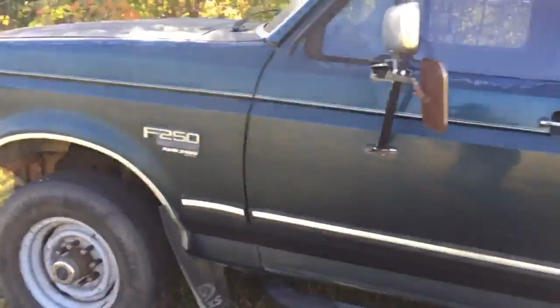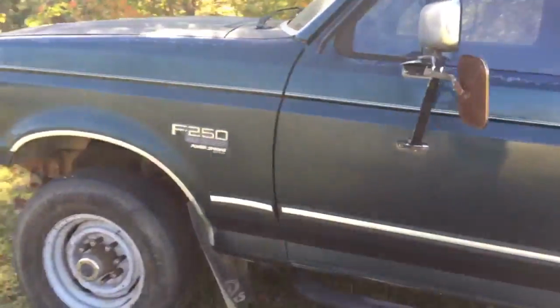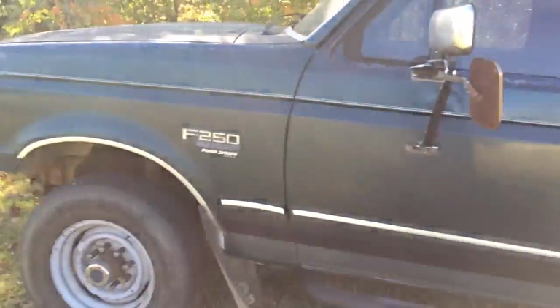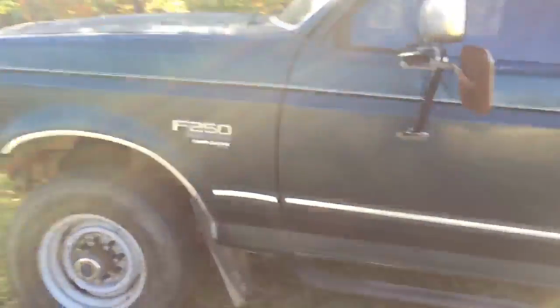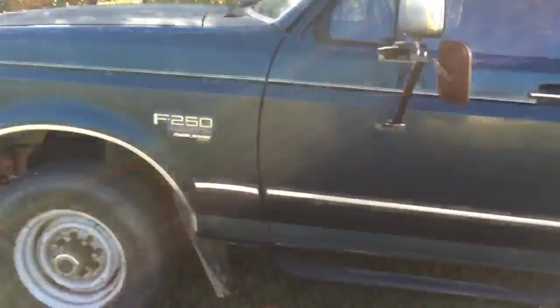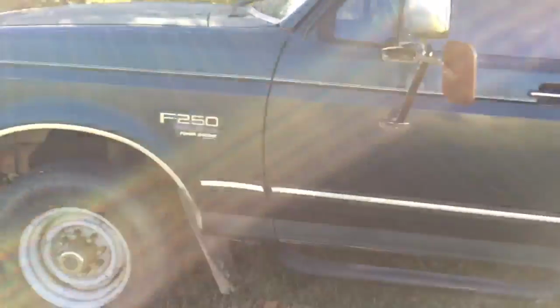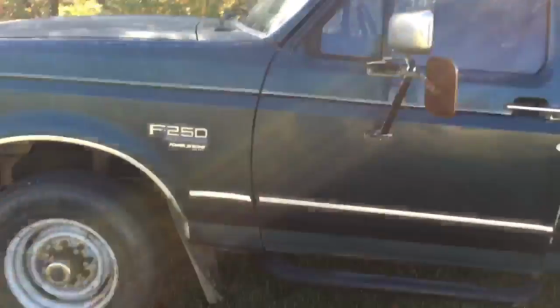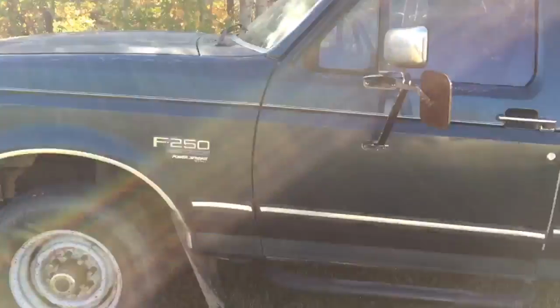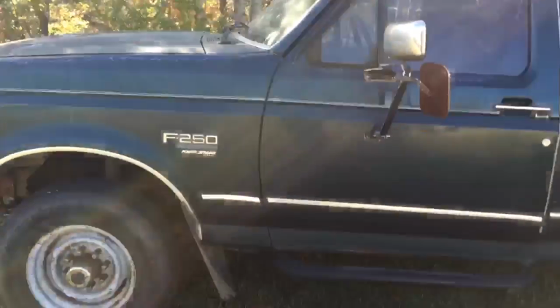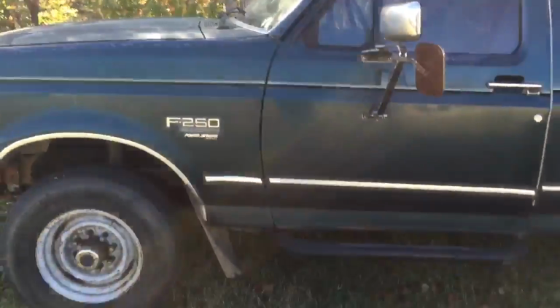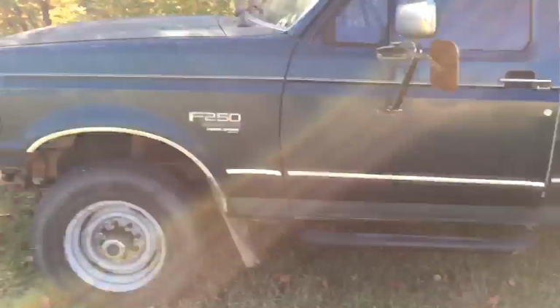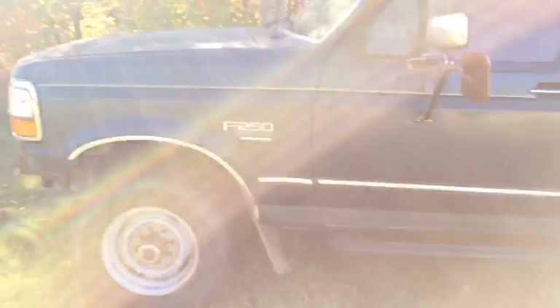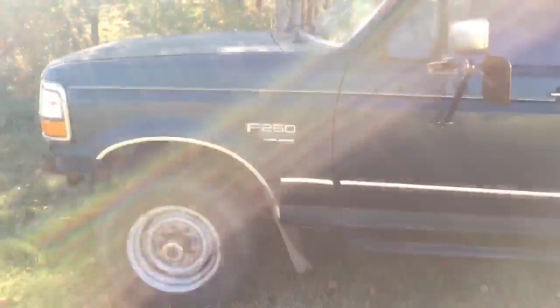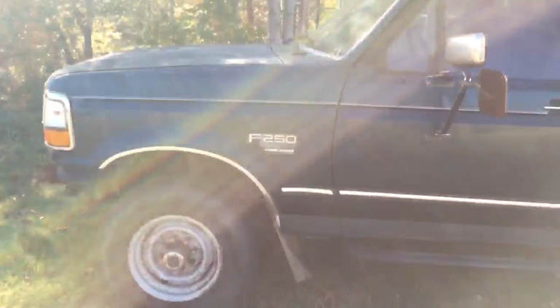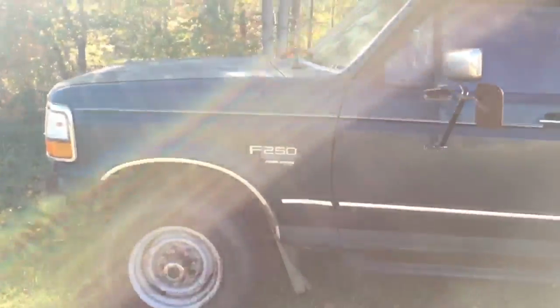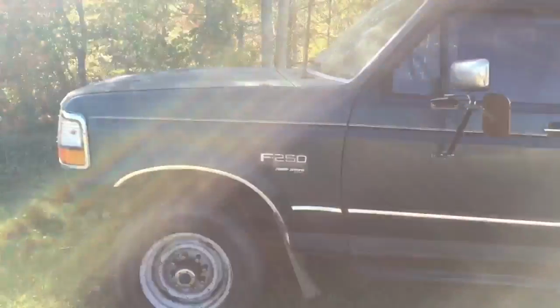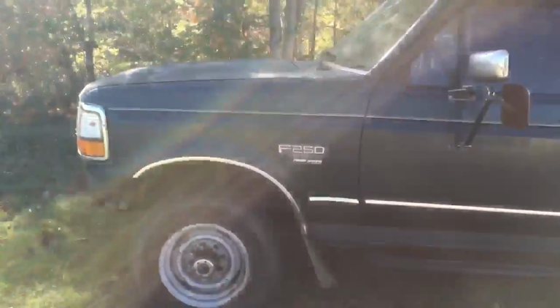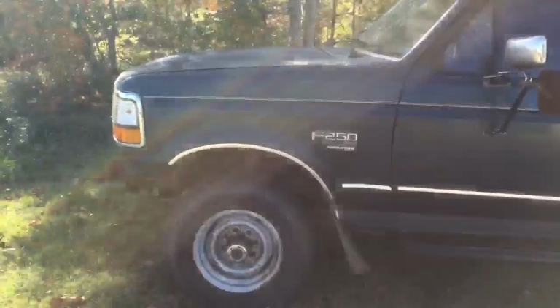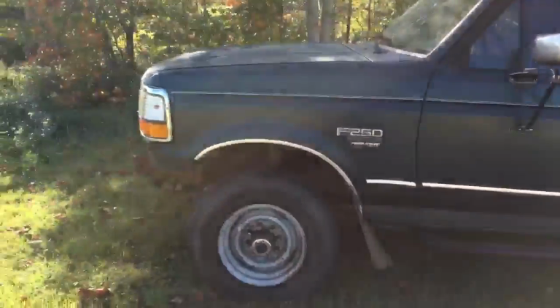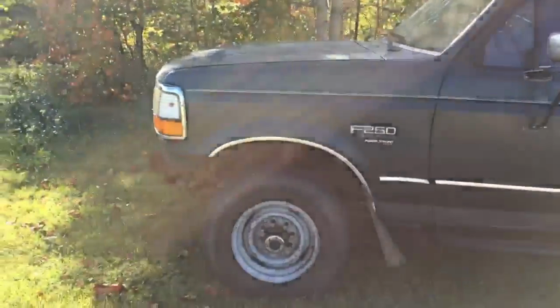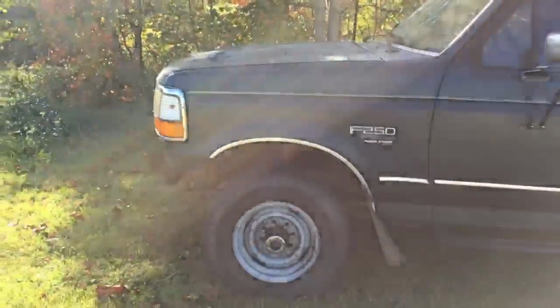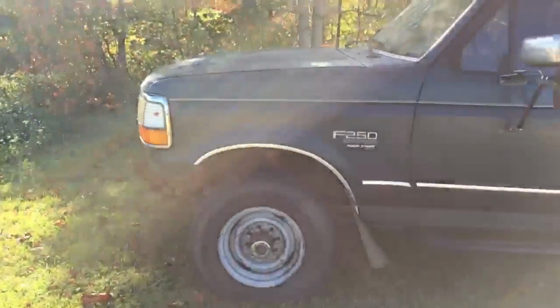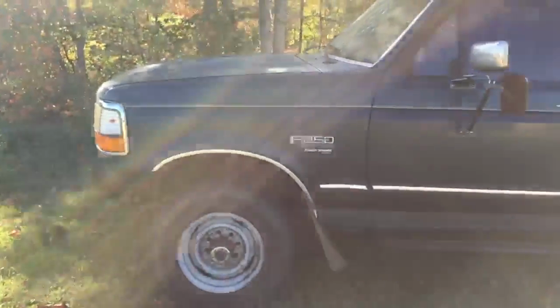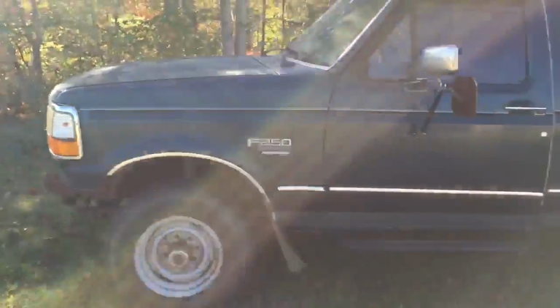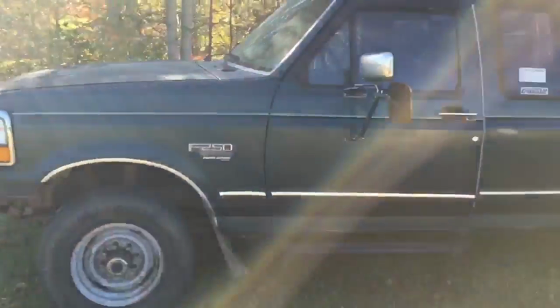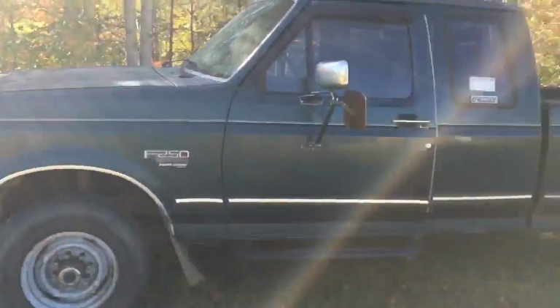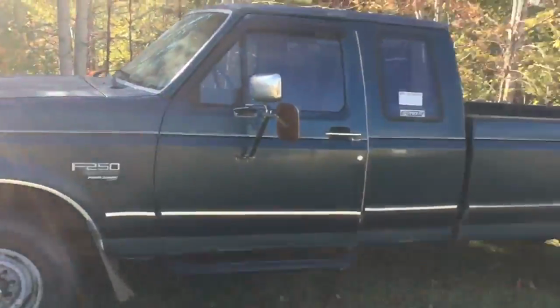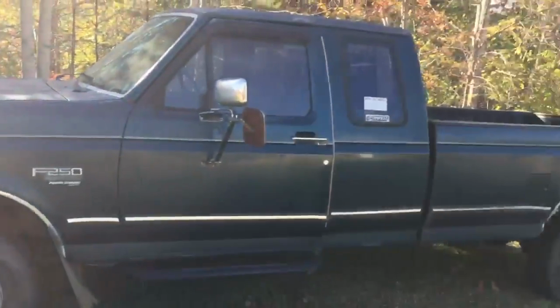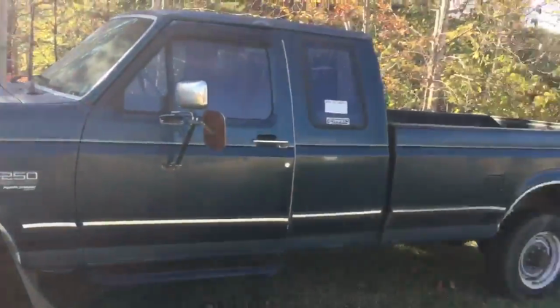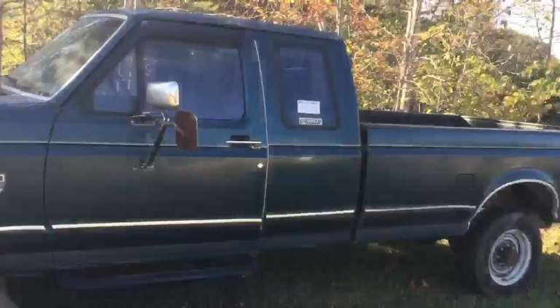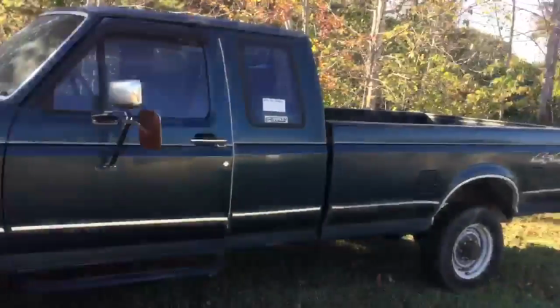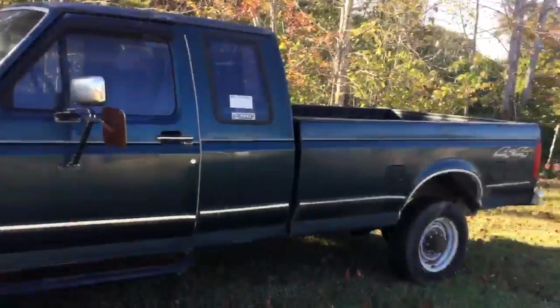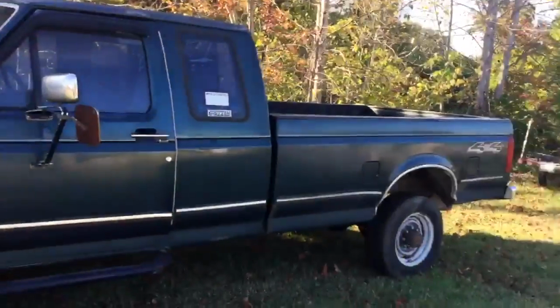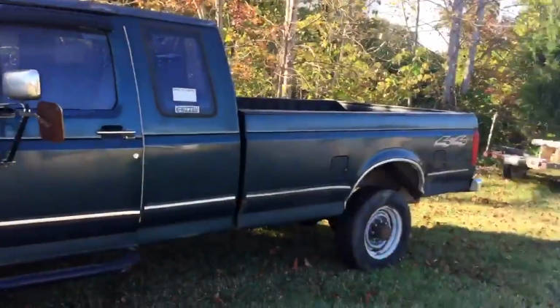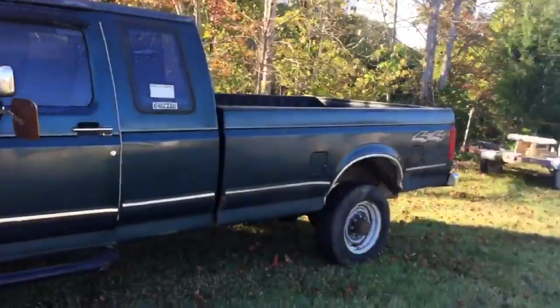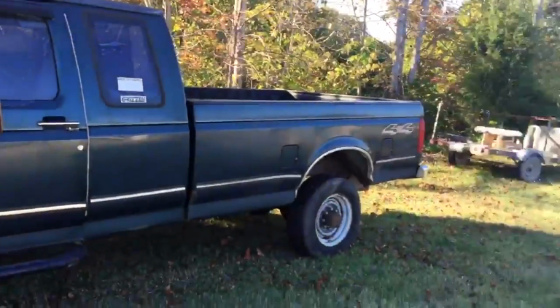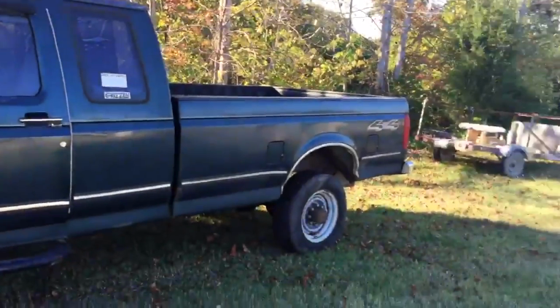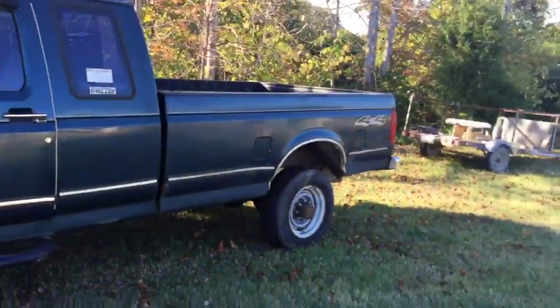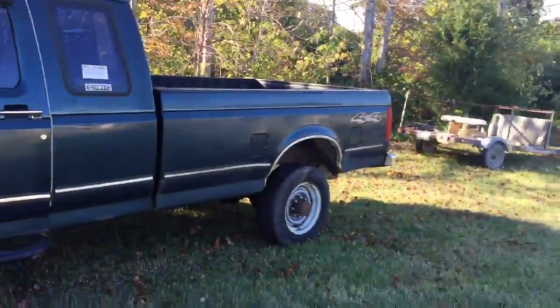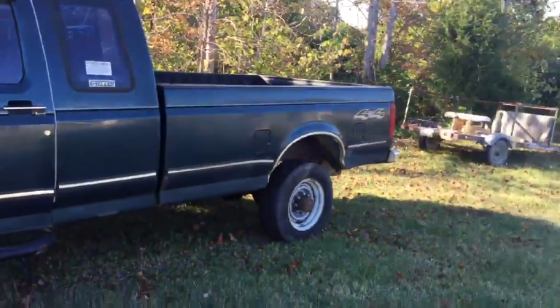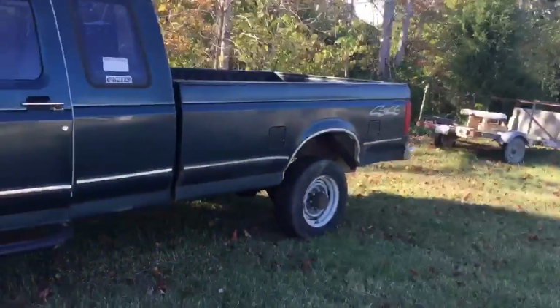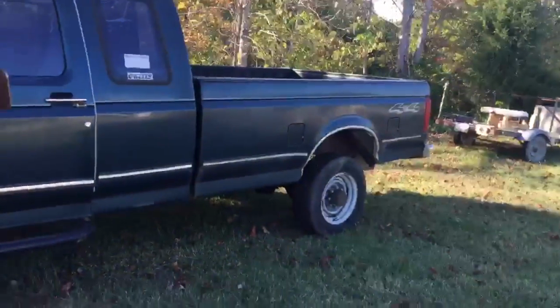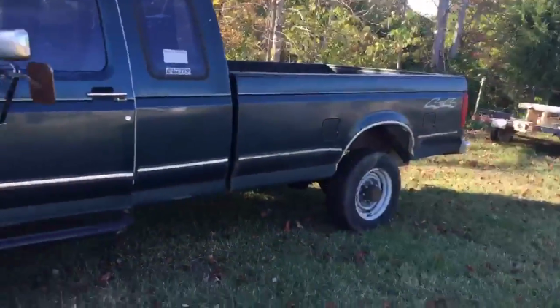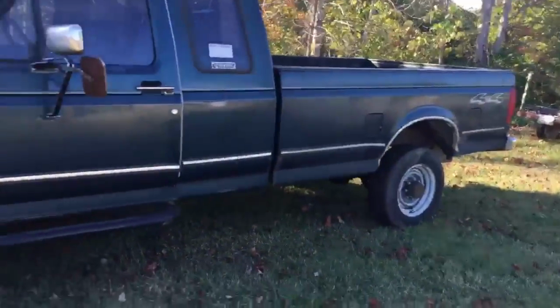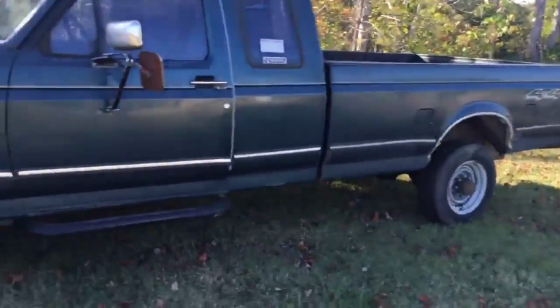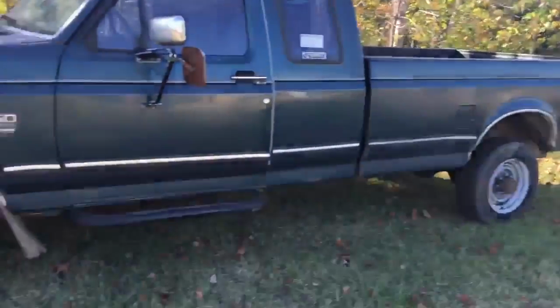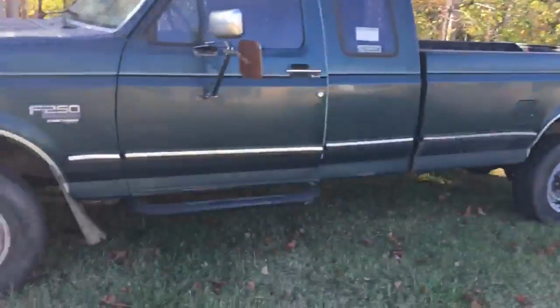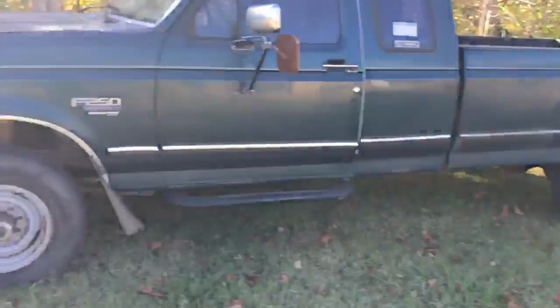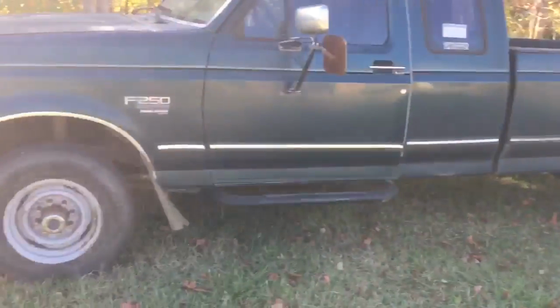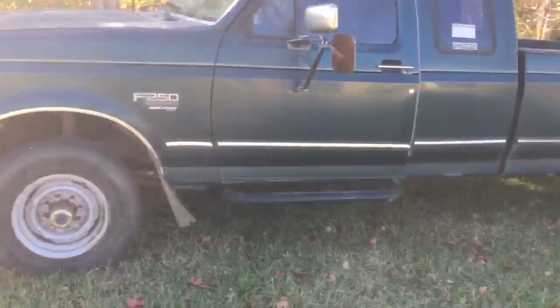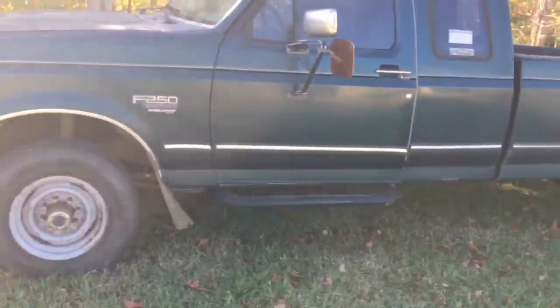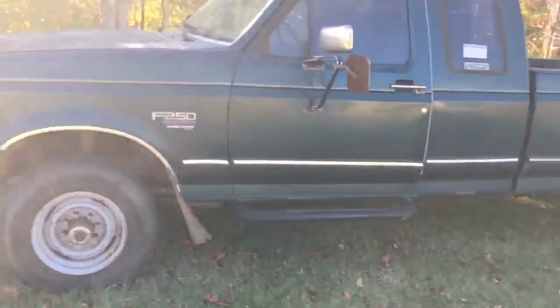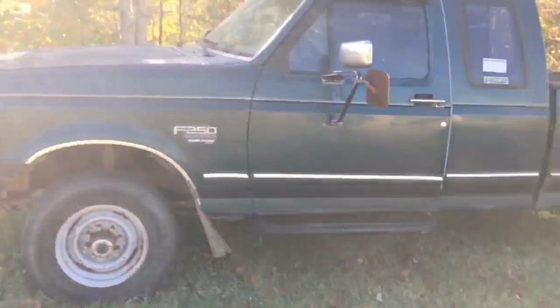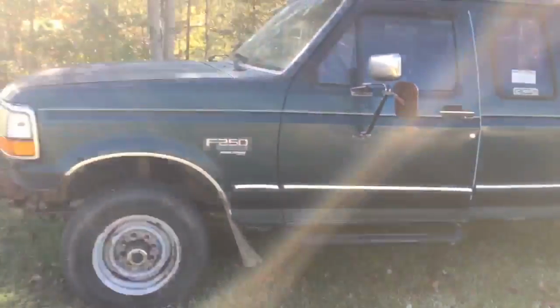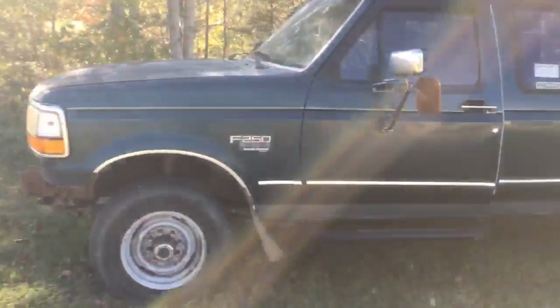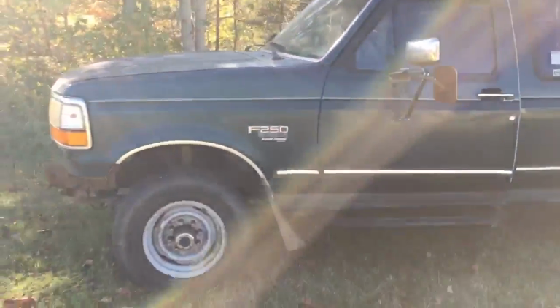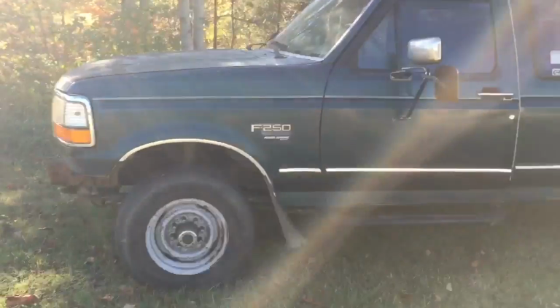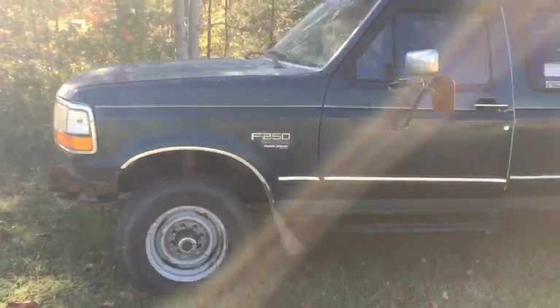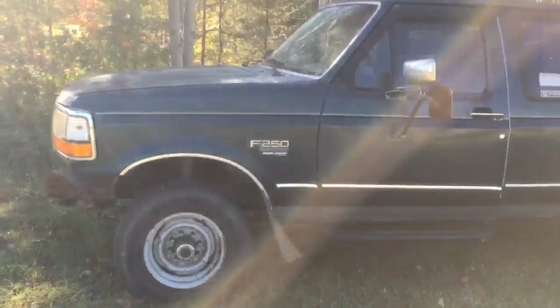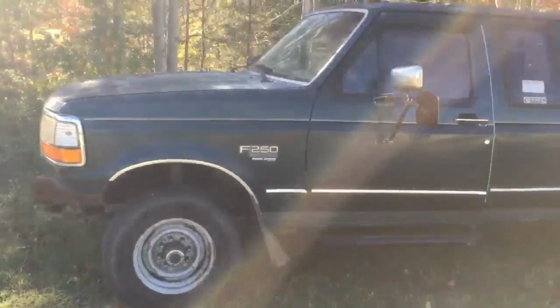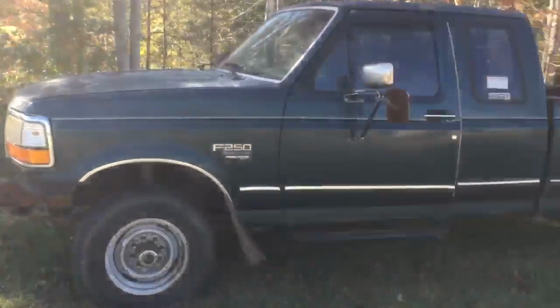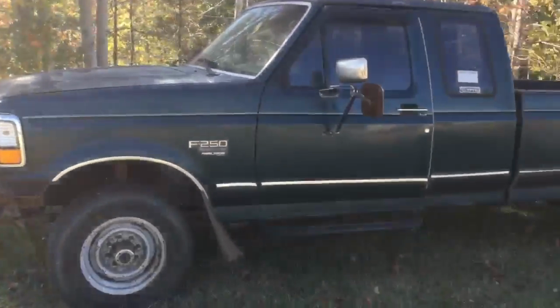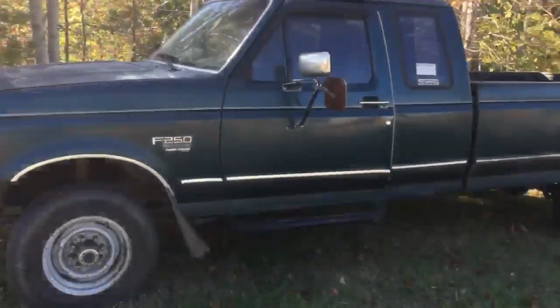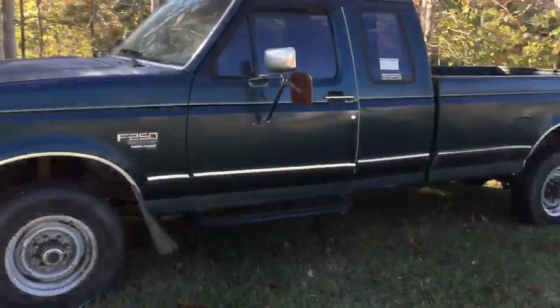Funny thing about this truck is I sold it 15 years ago and just now I got it back. It was in a lot better shape then, but it's got potential.